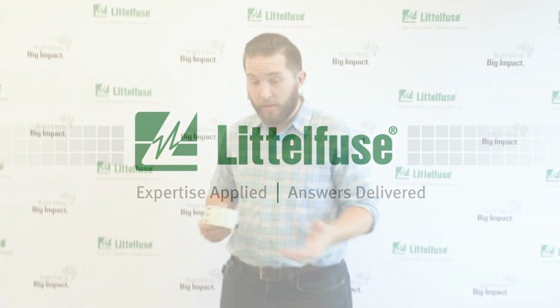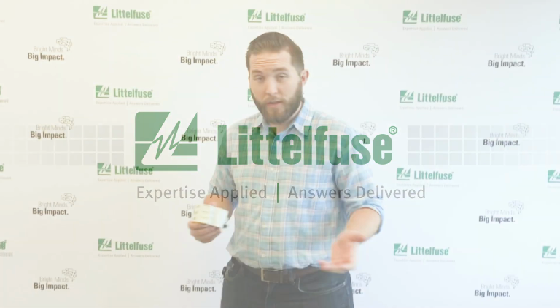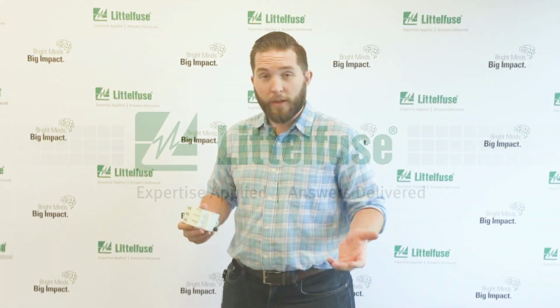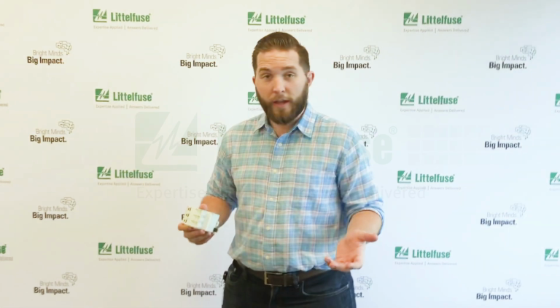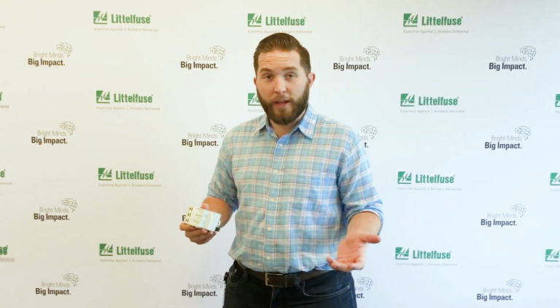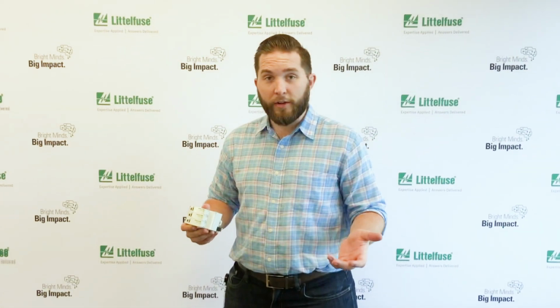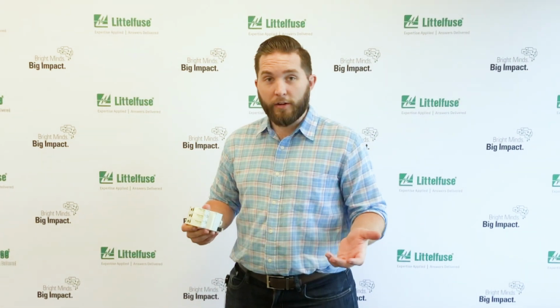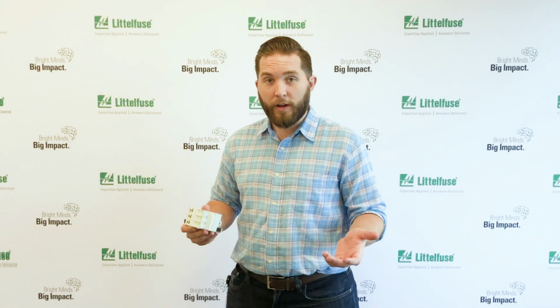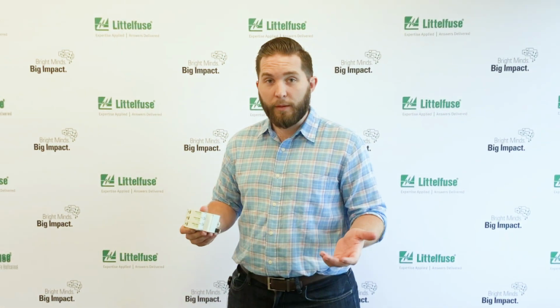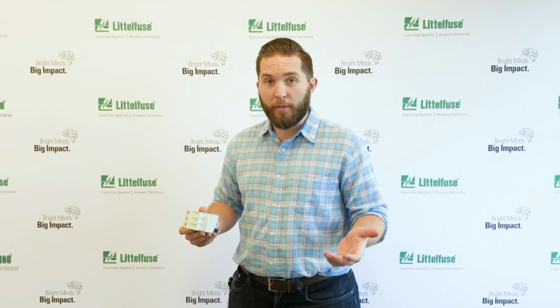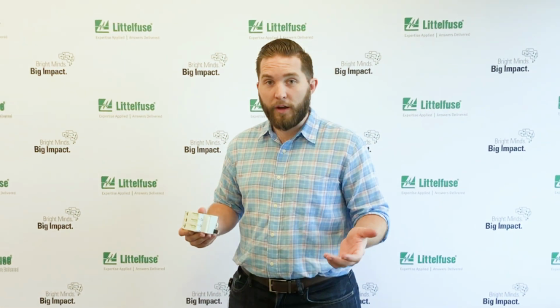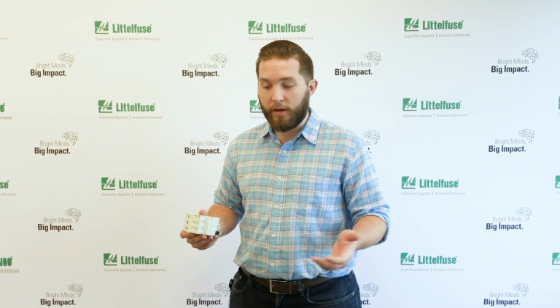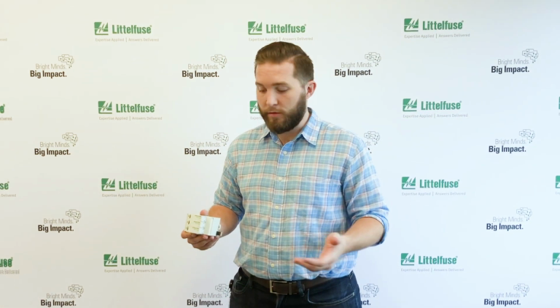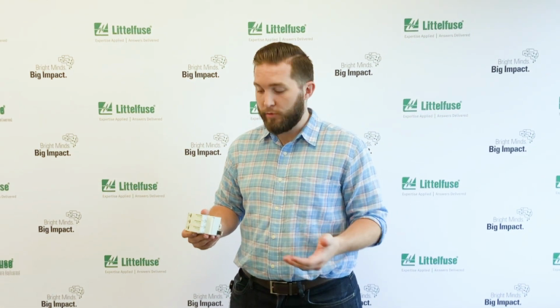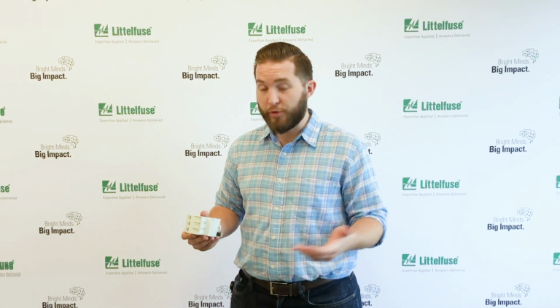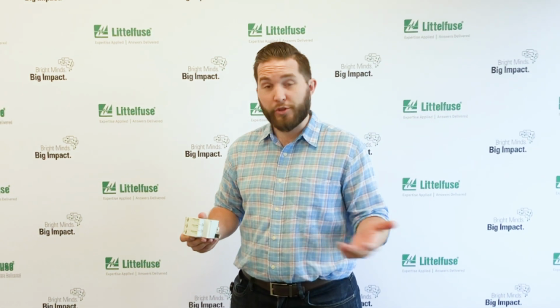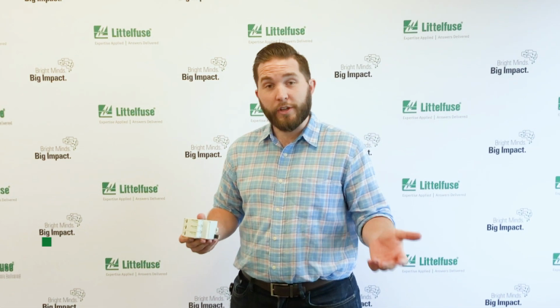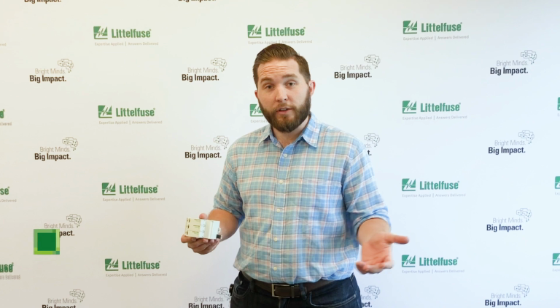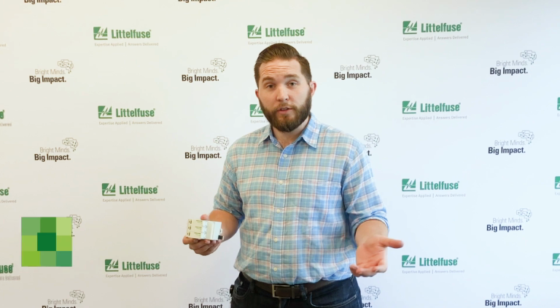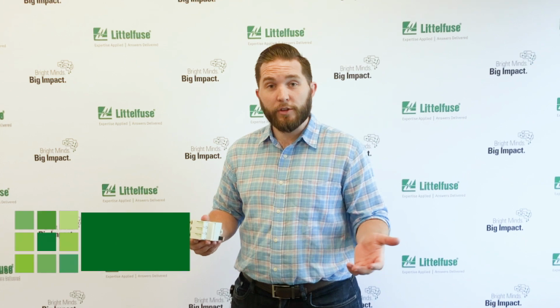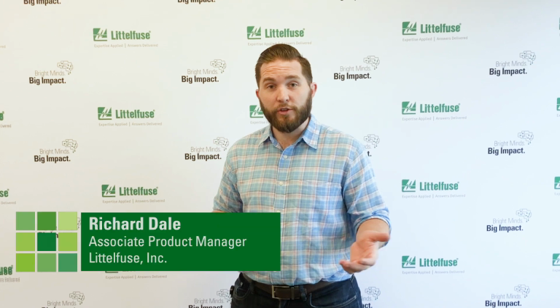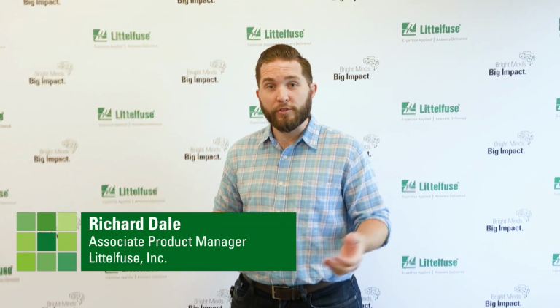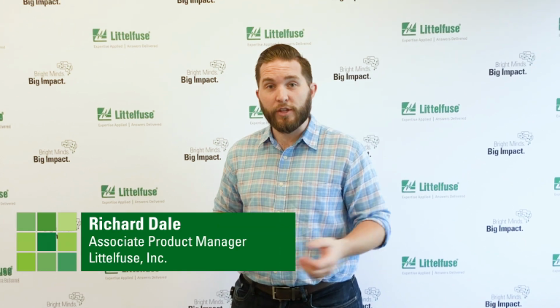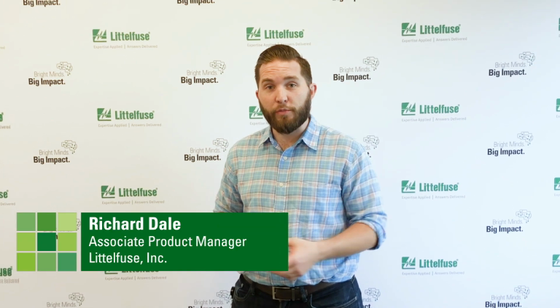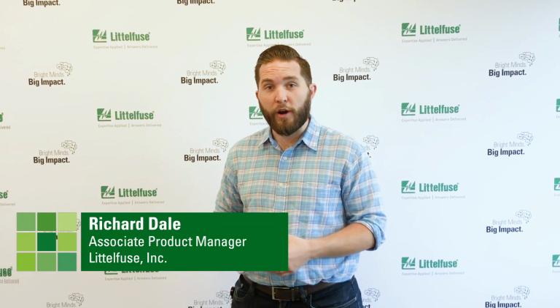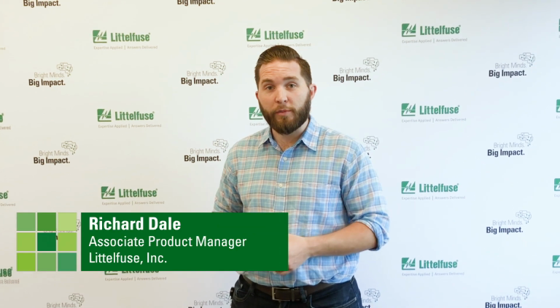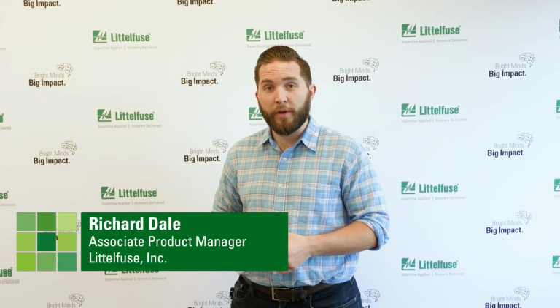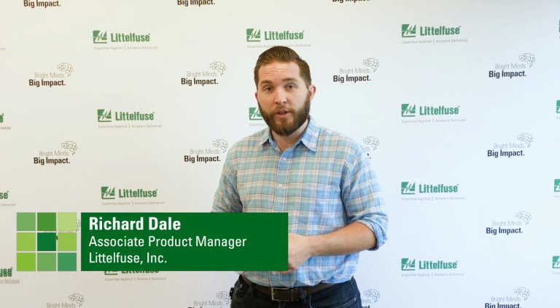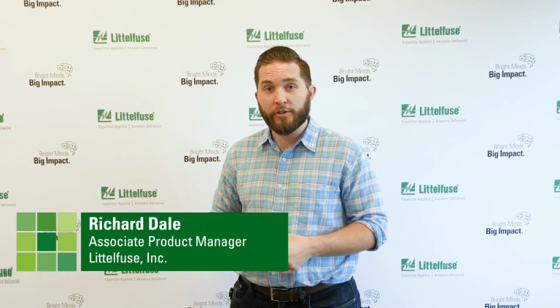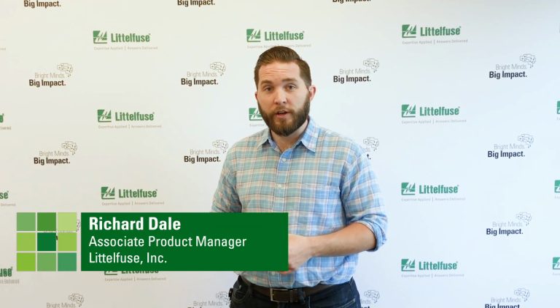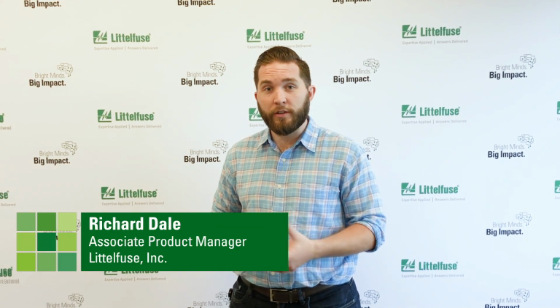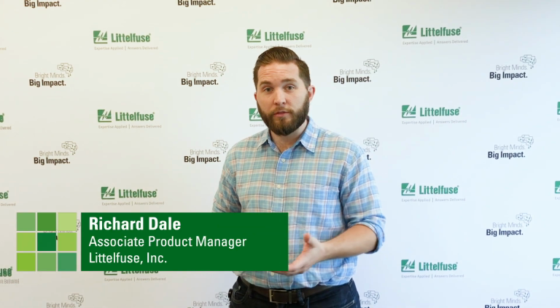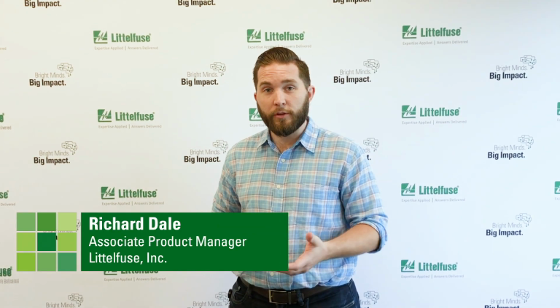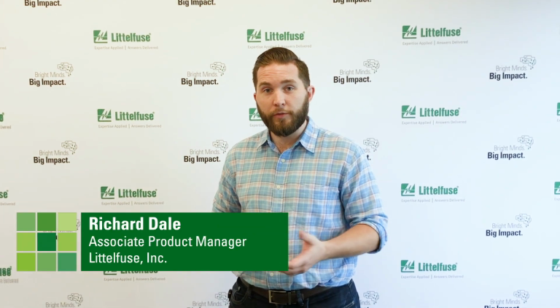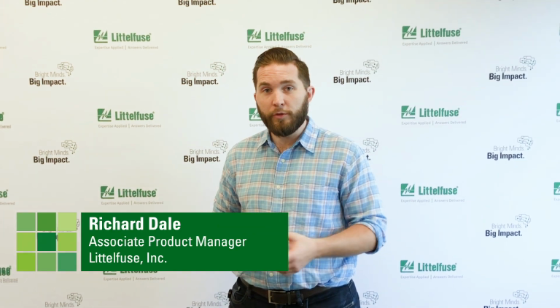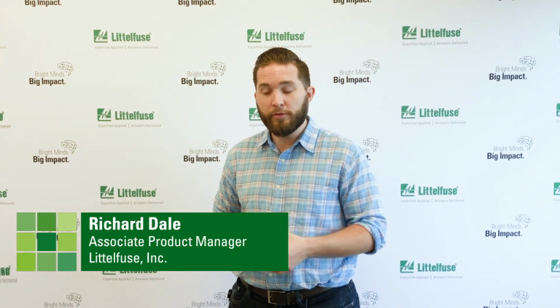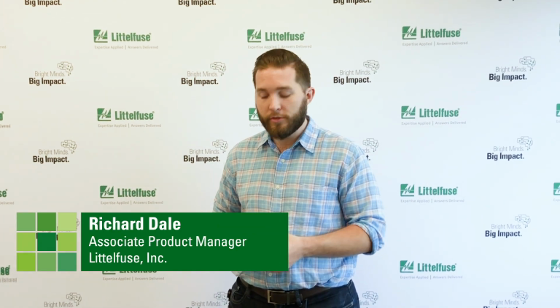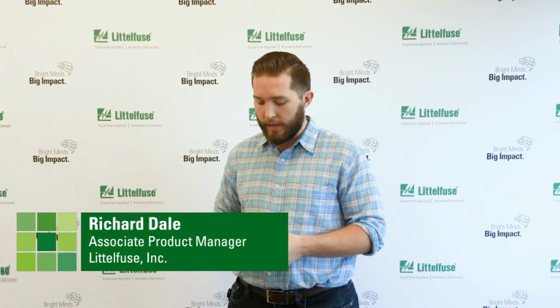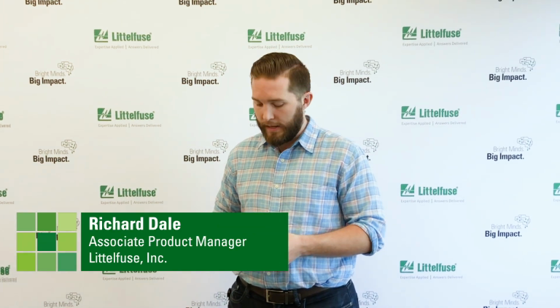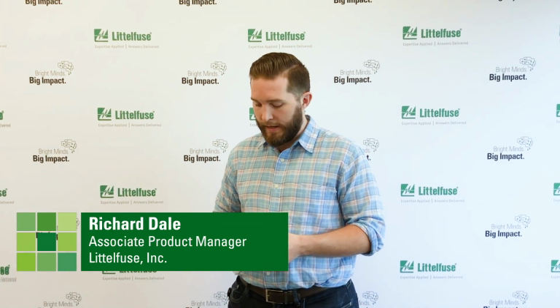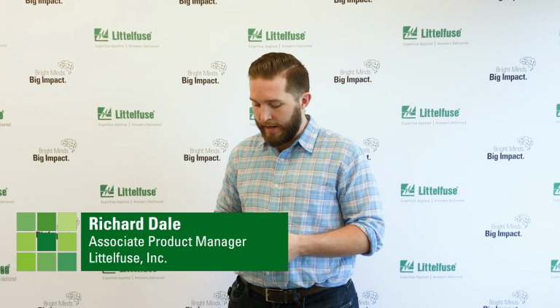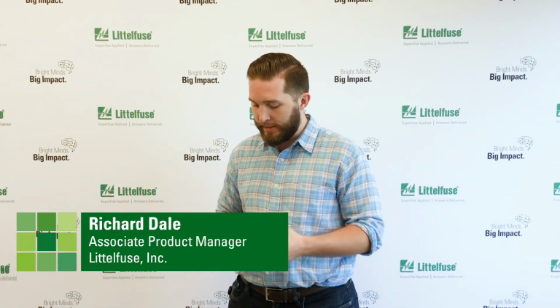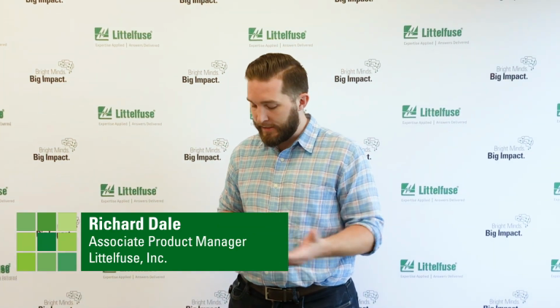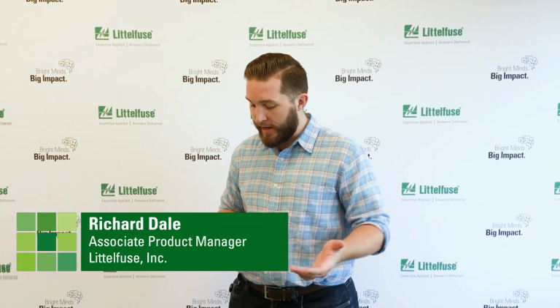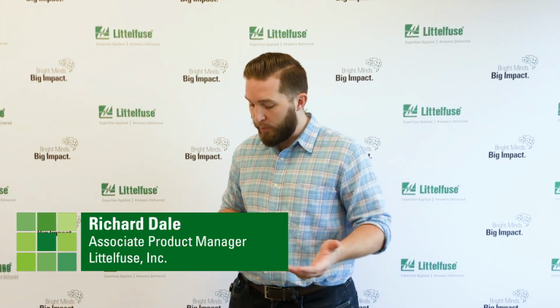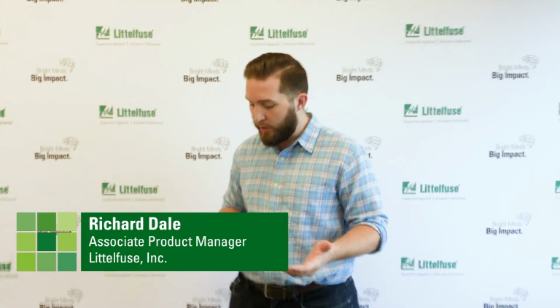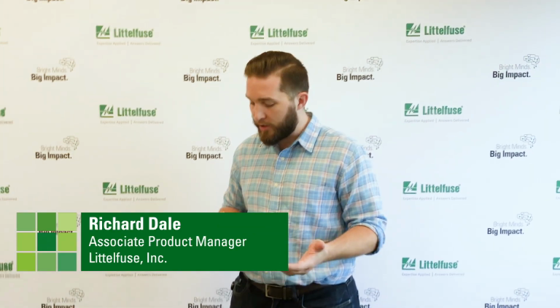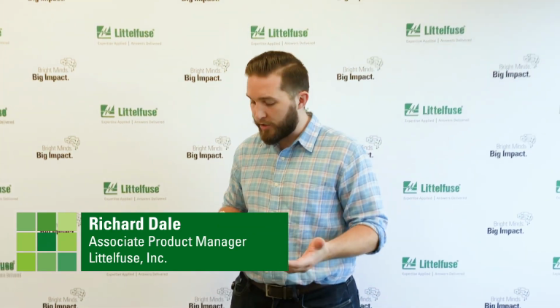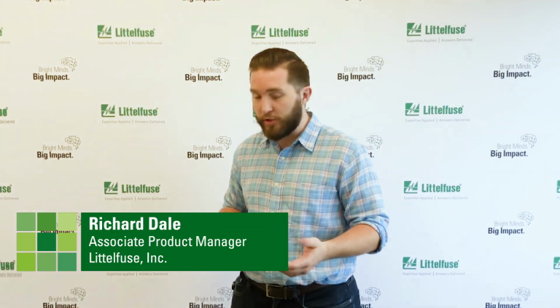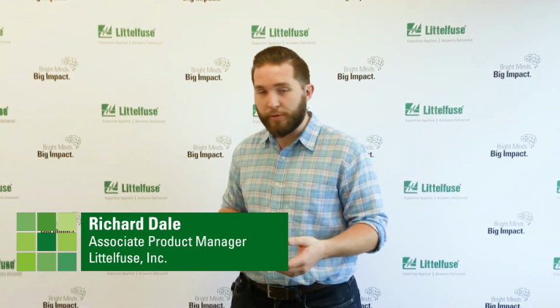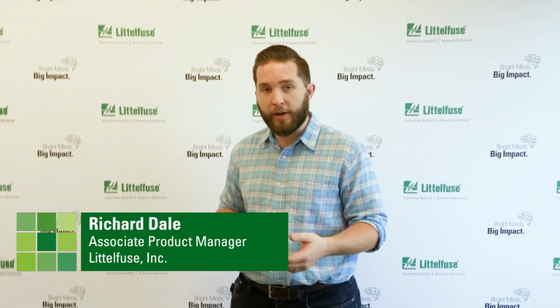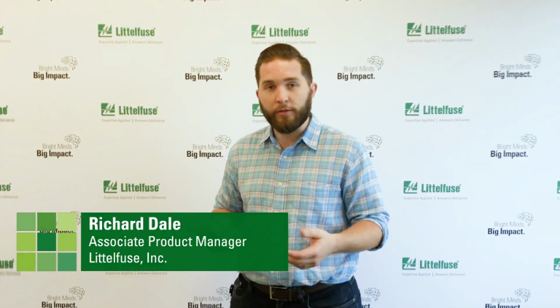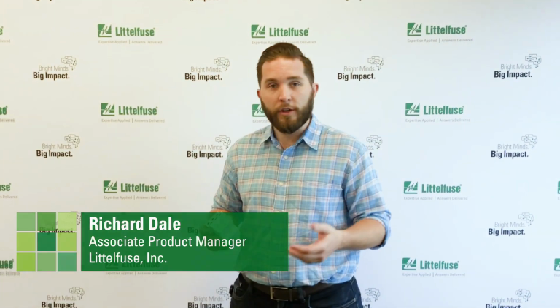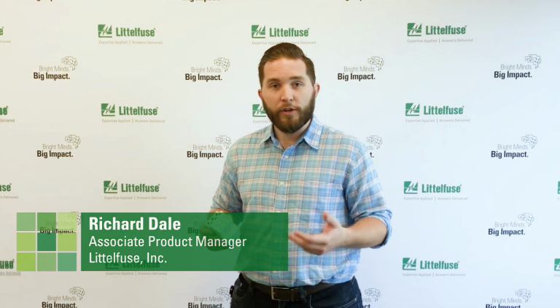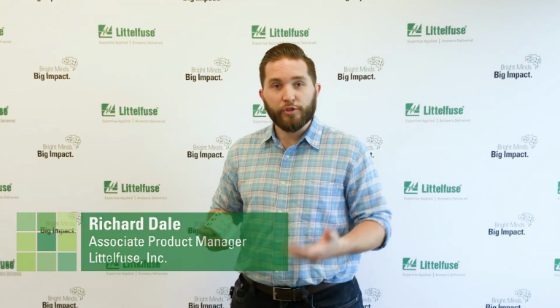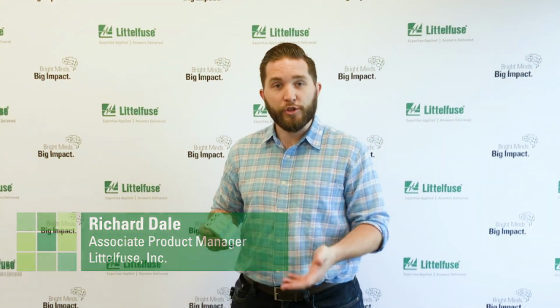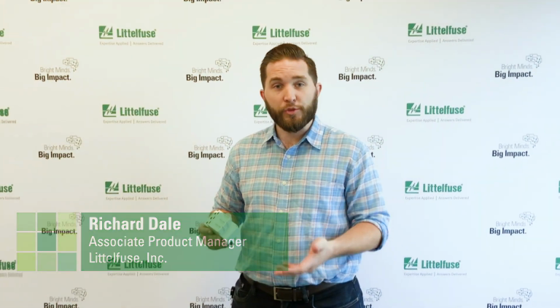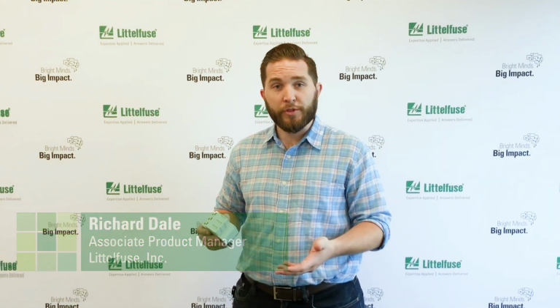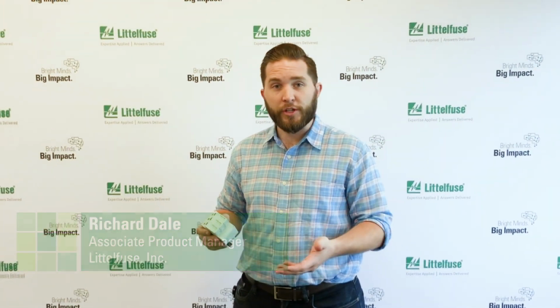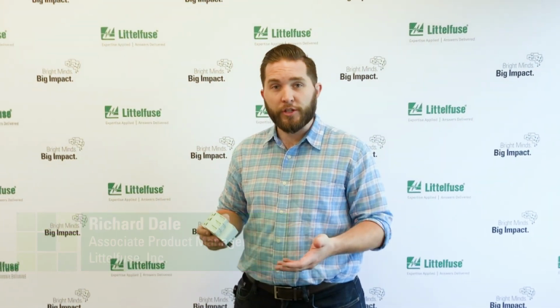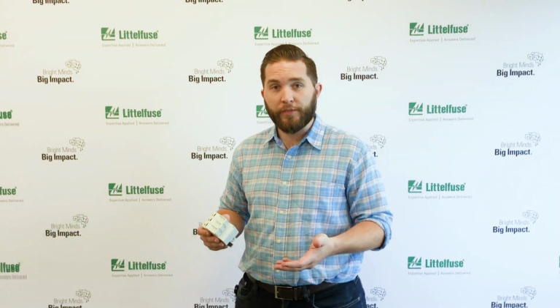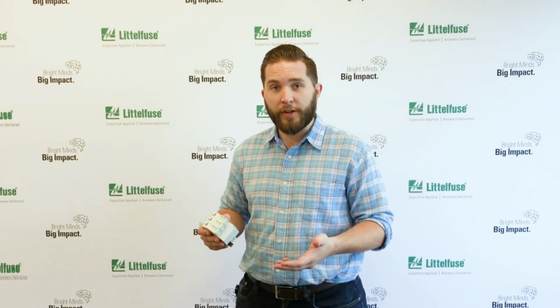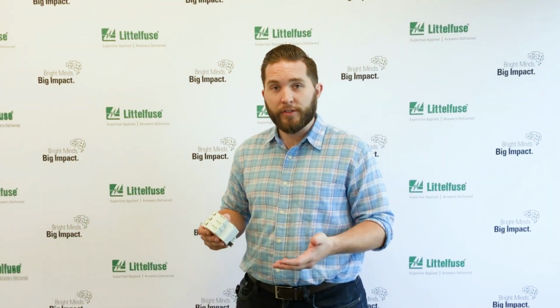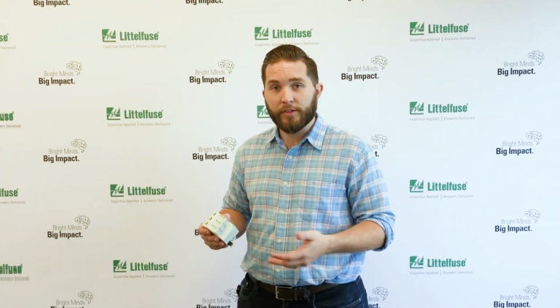Hey there, I'm Richard Dale, Associate Product Manager at Littlefuse, and today I want to talk to you about surge protection devices.